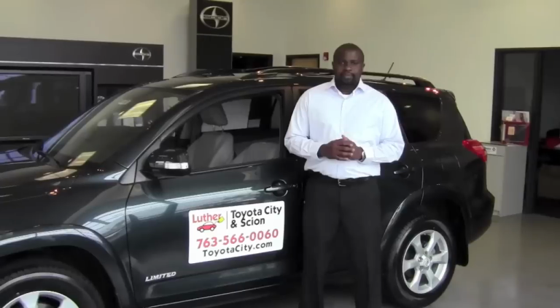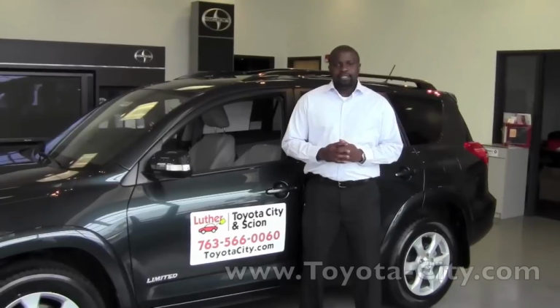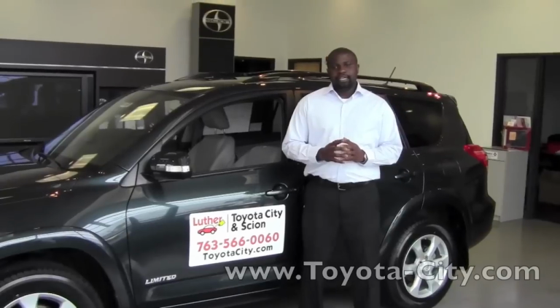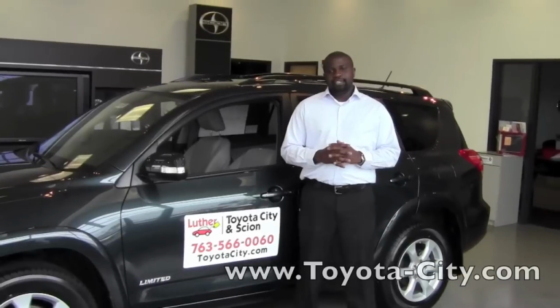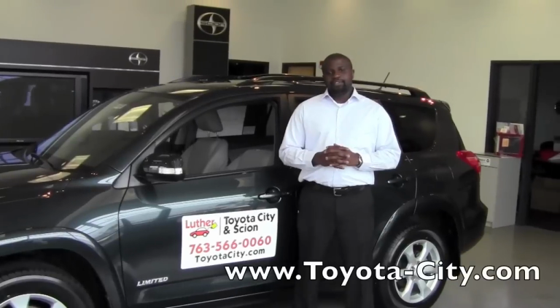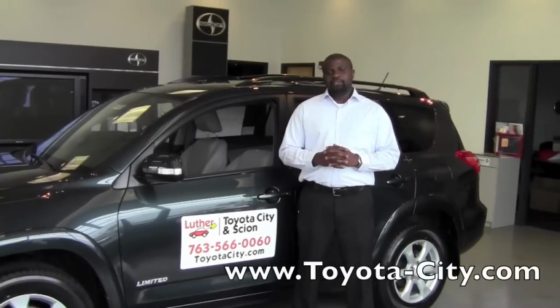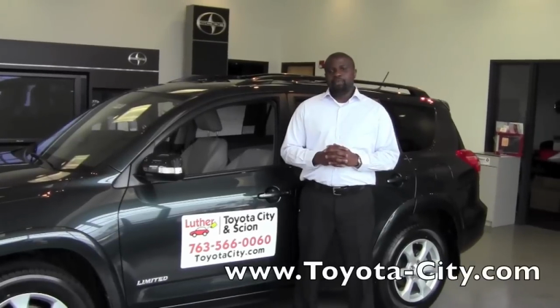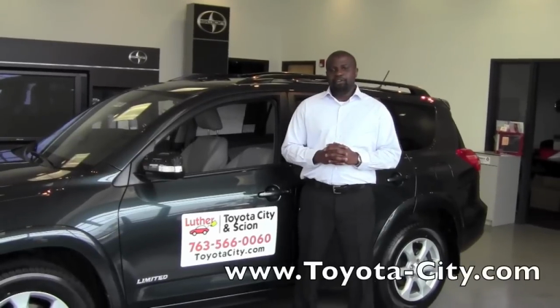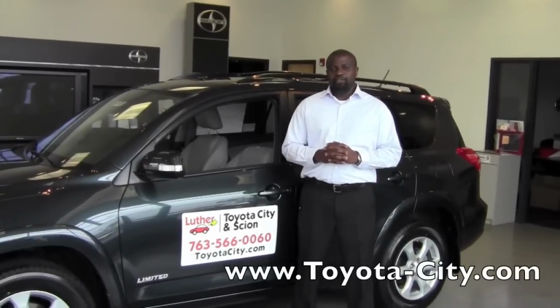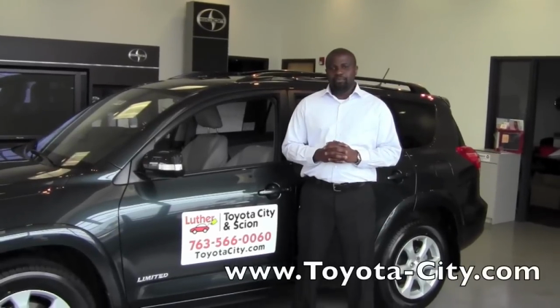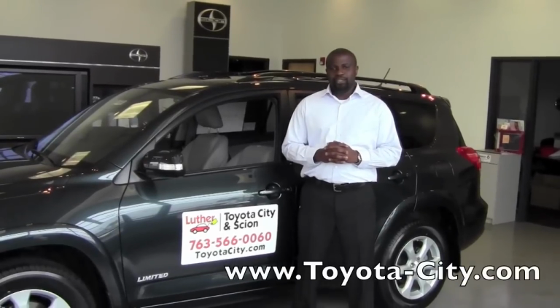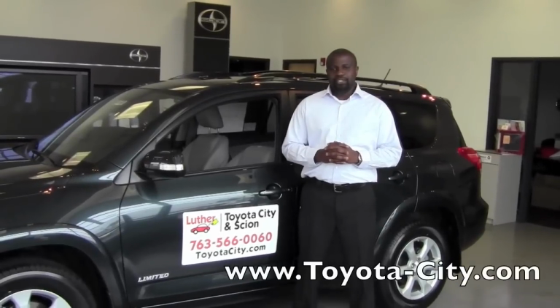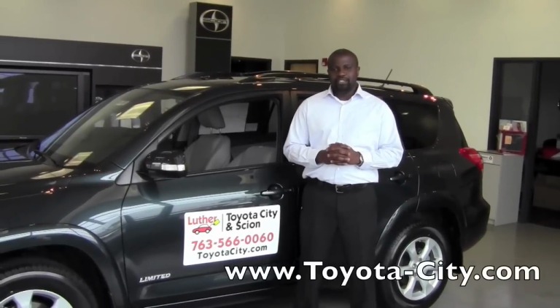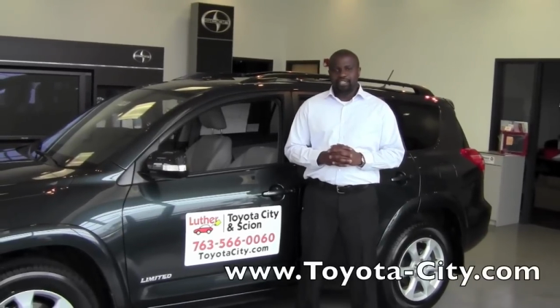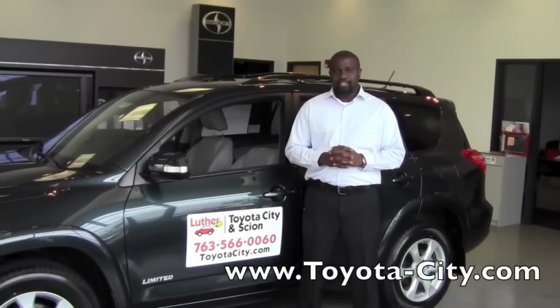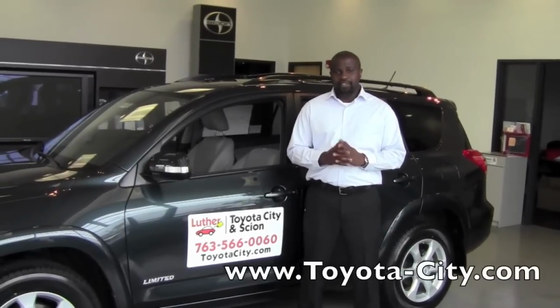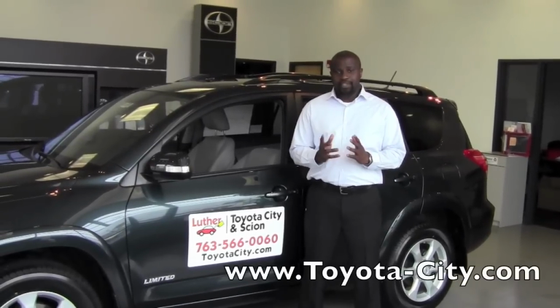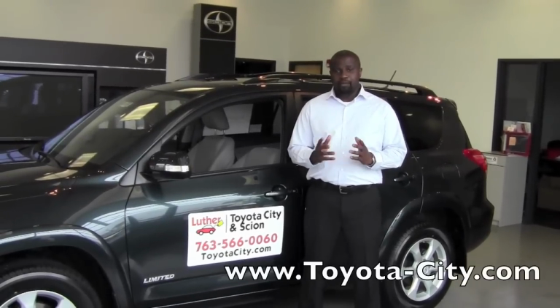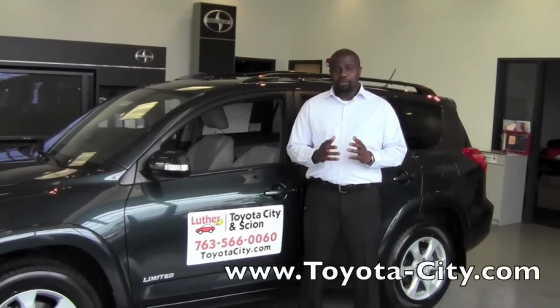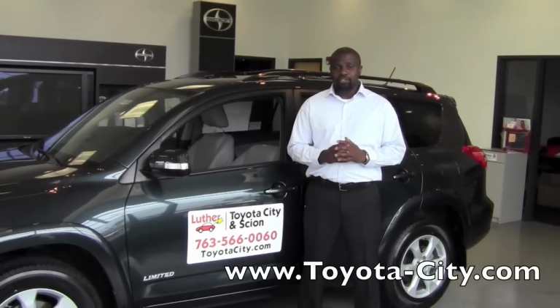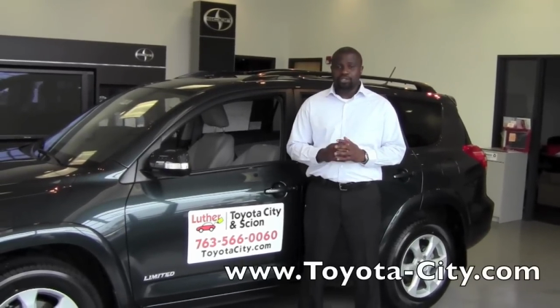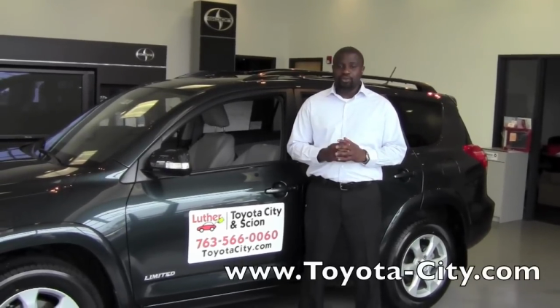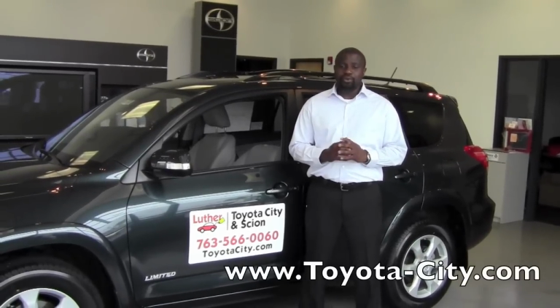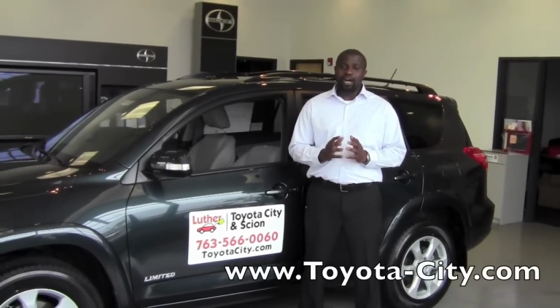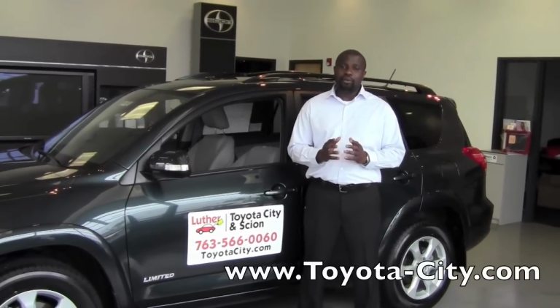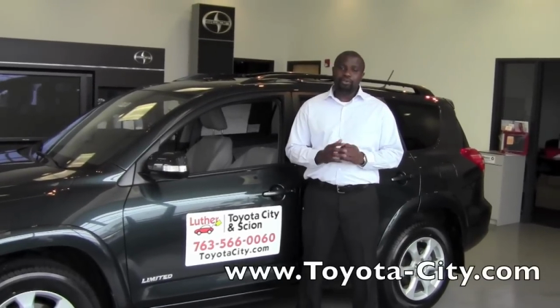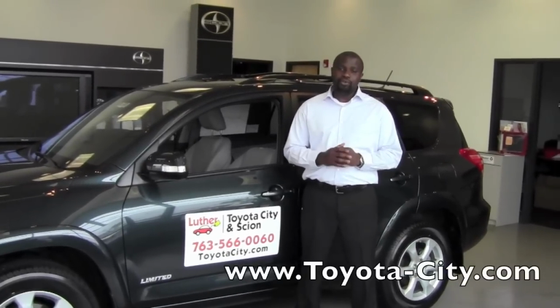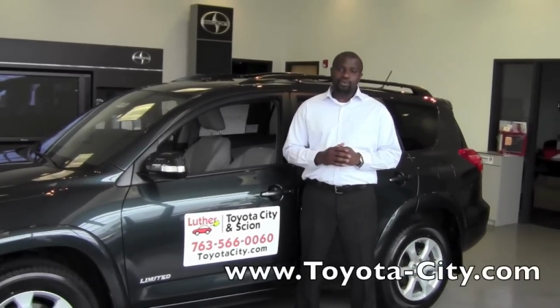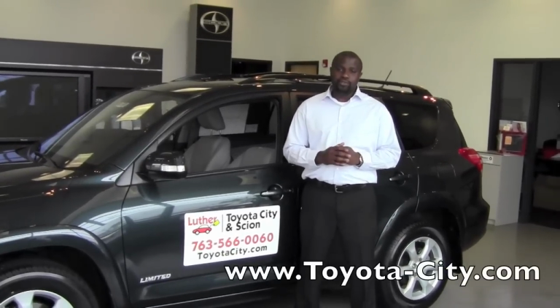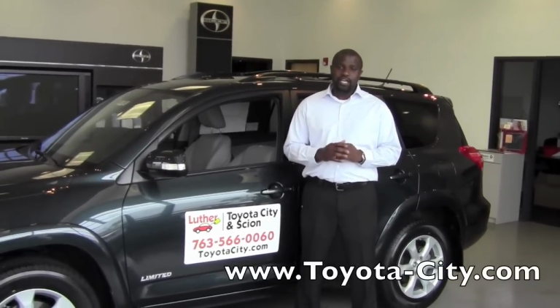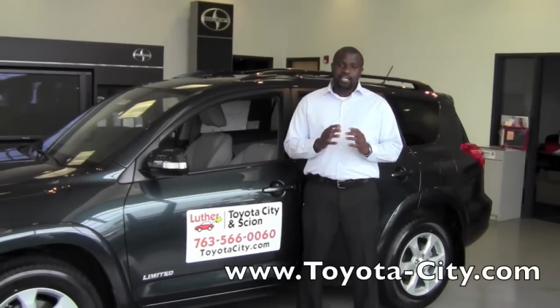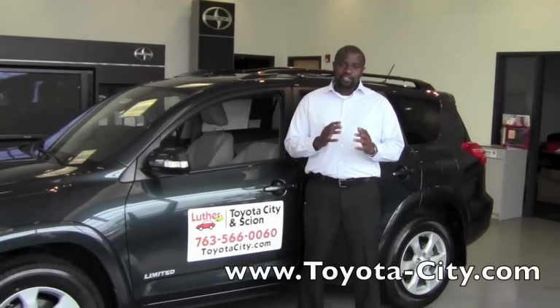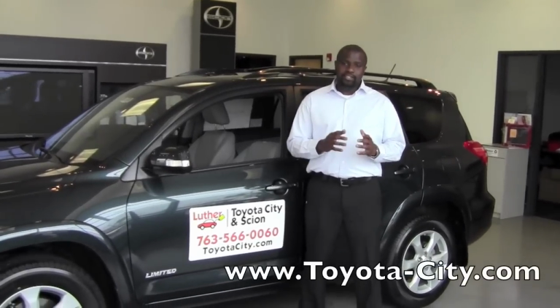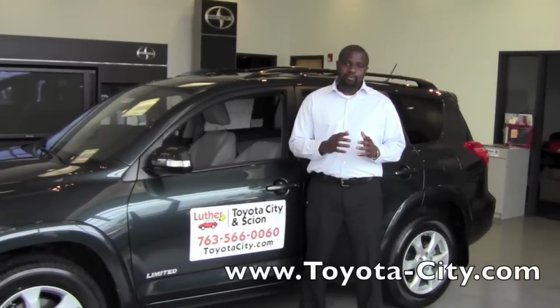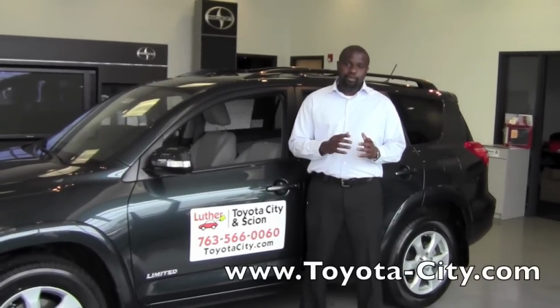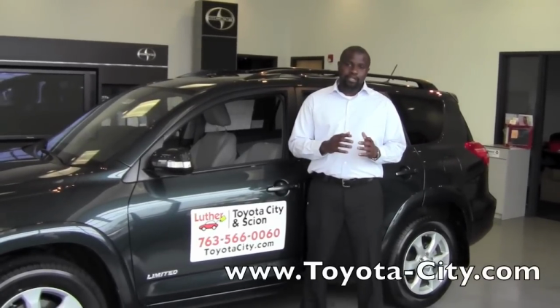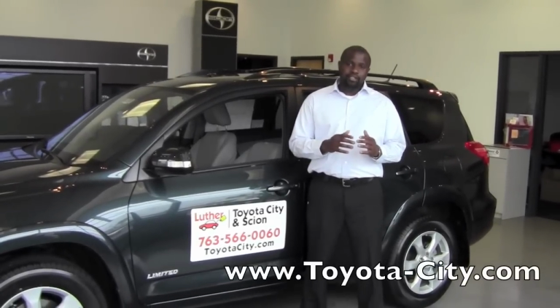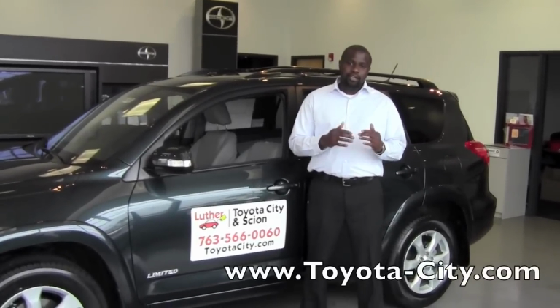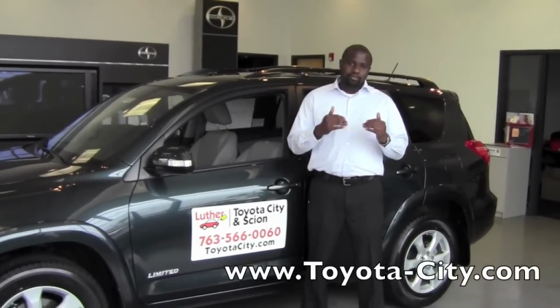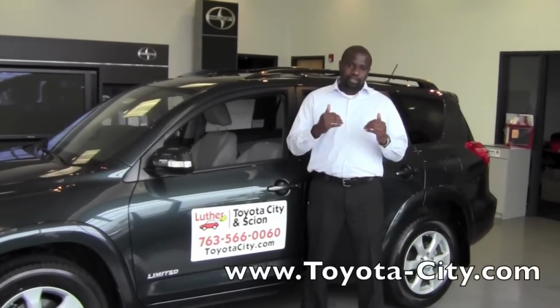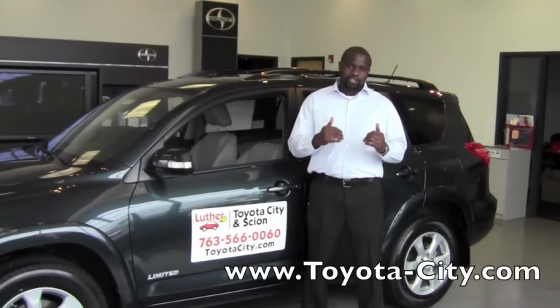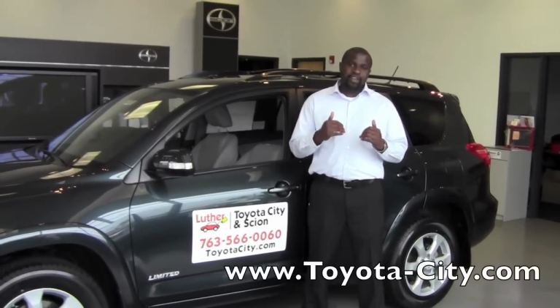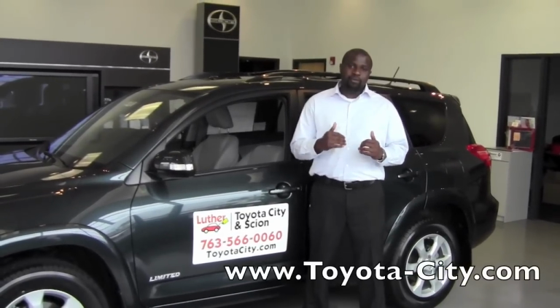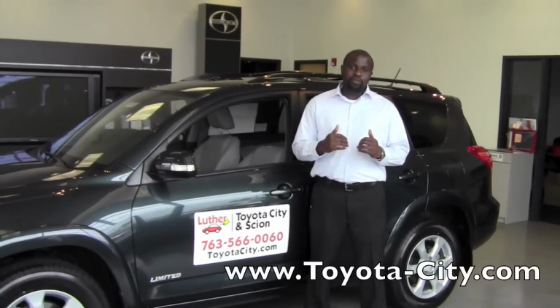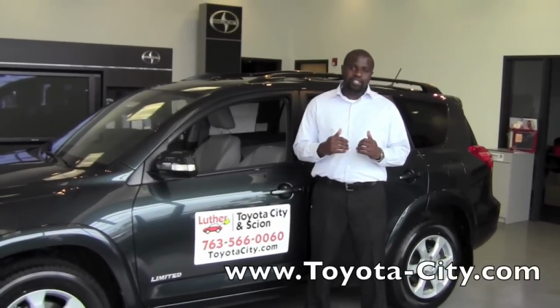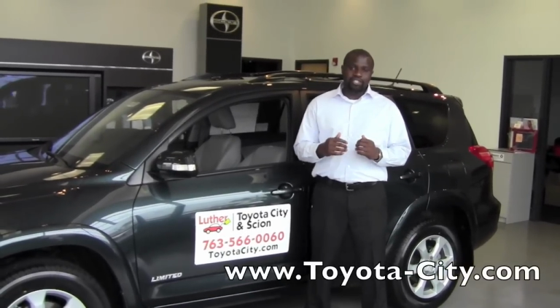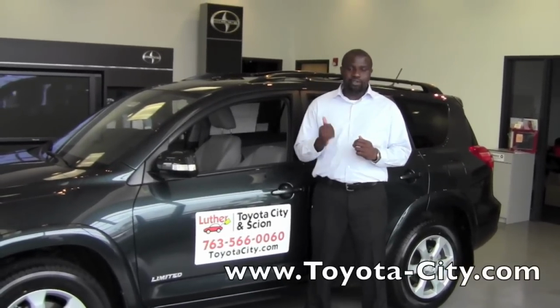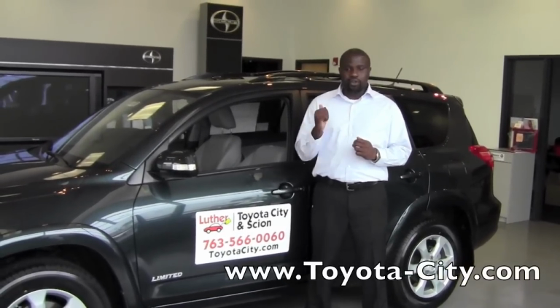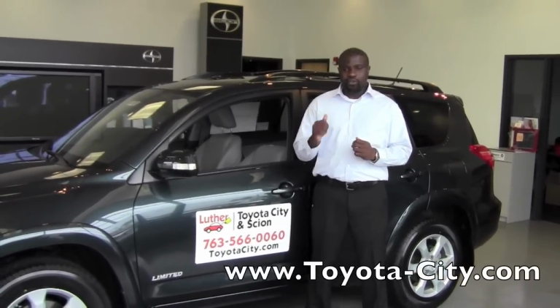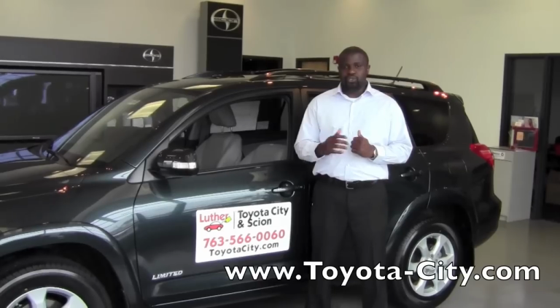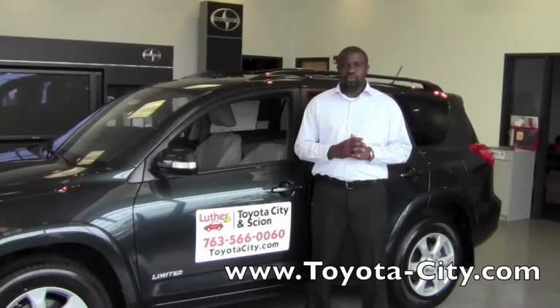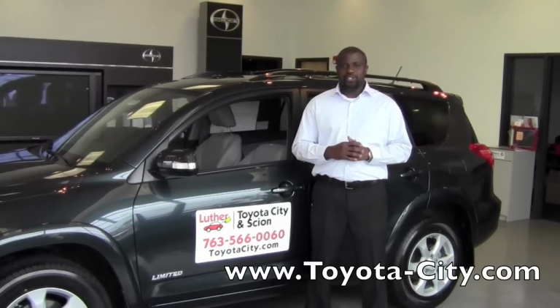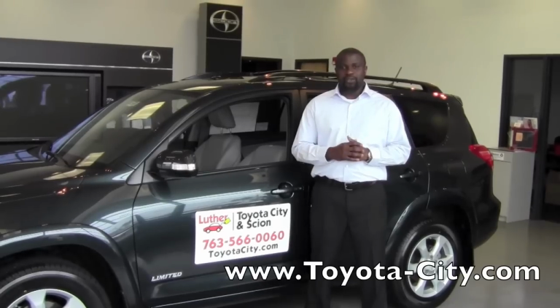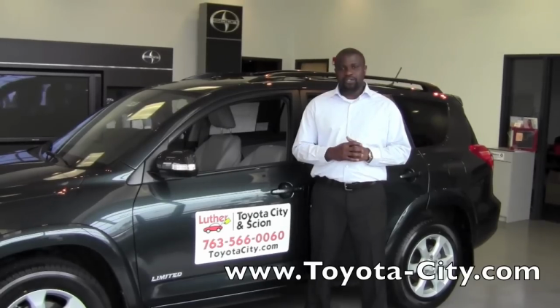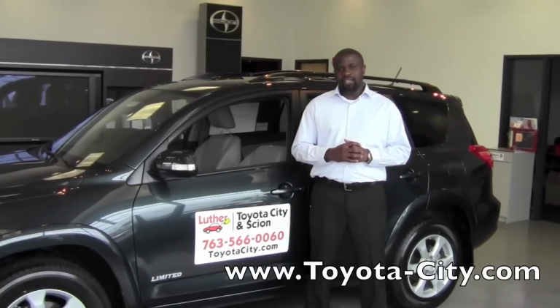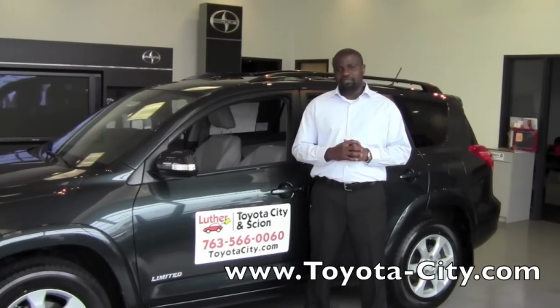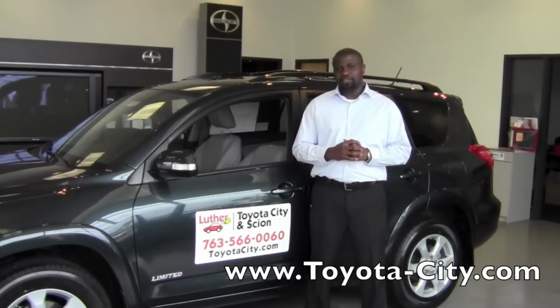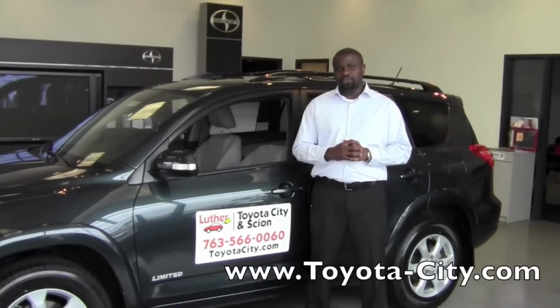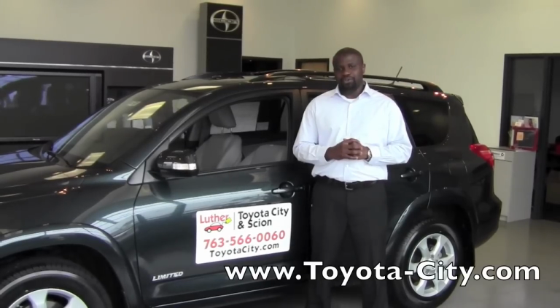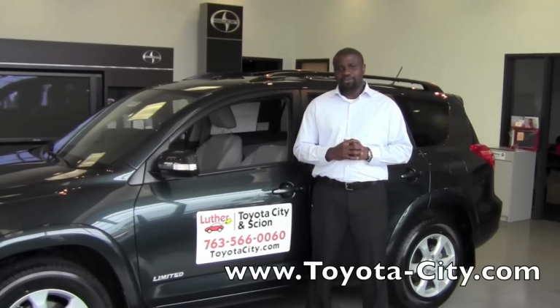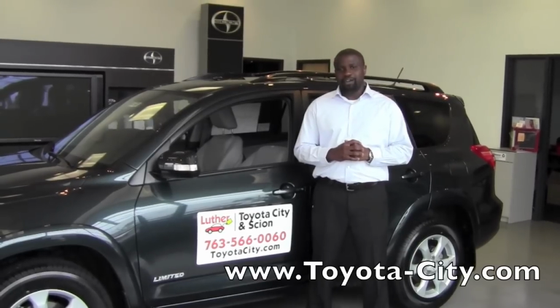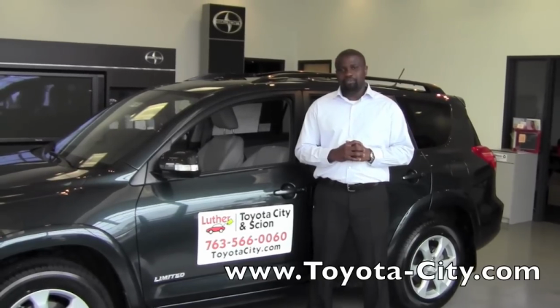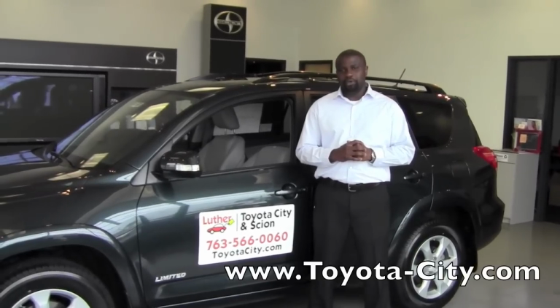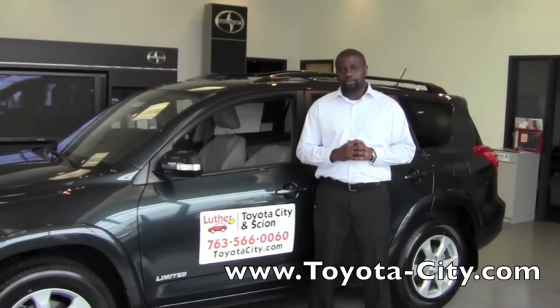Hi, this is Badu from Toyota City. Today I'm going to show you how to use the seat belt for the center position on this 2011 Toyota RAV4.